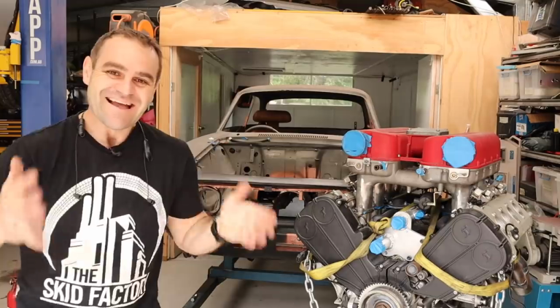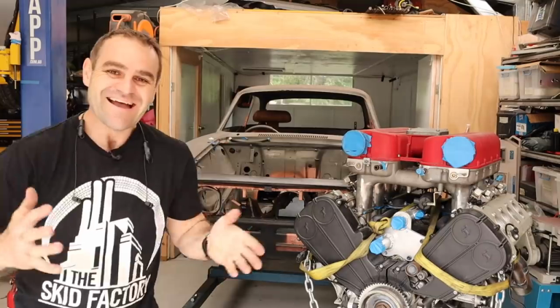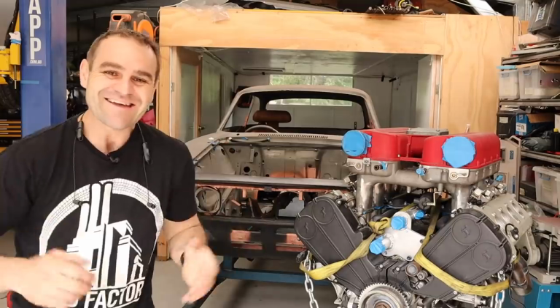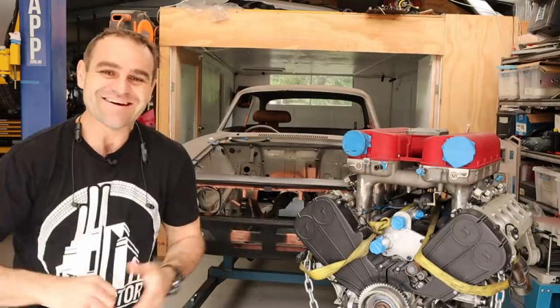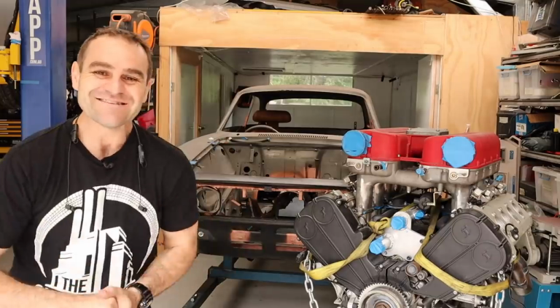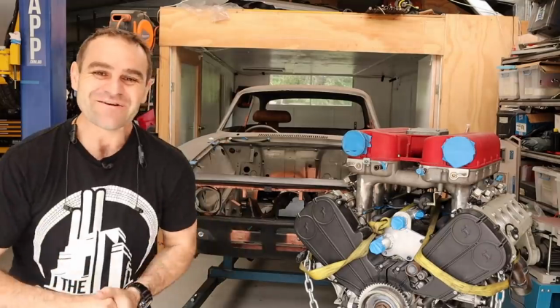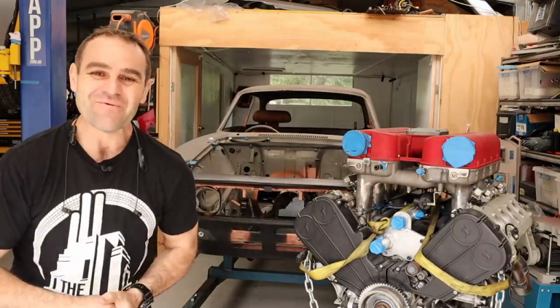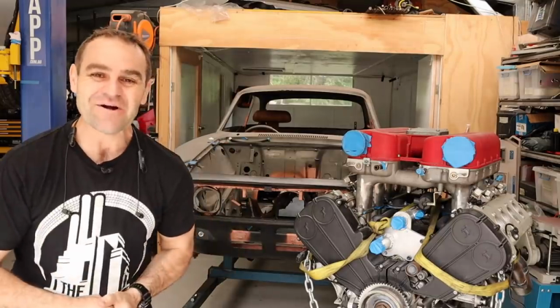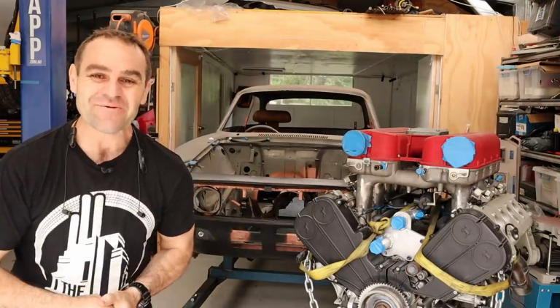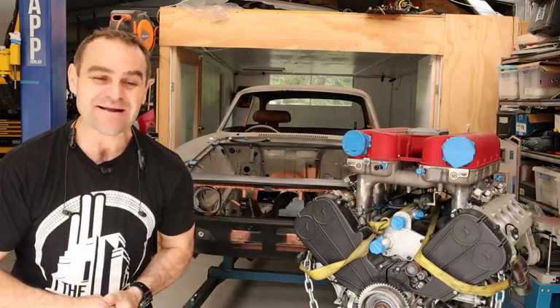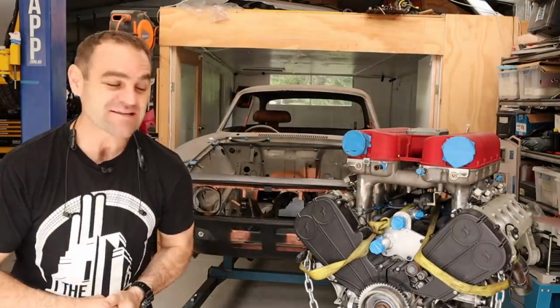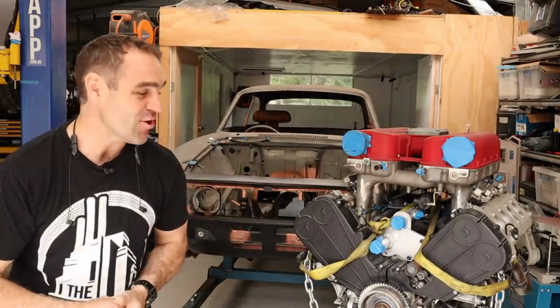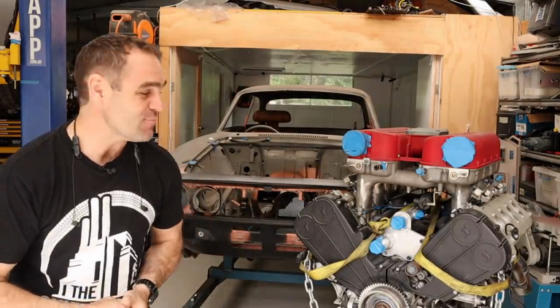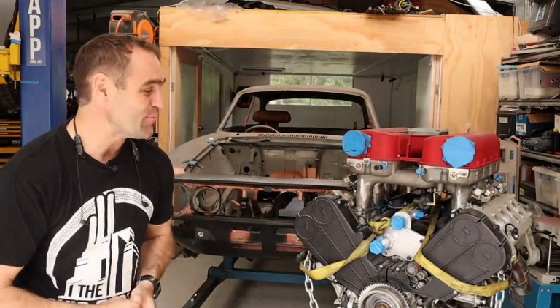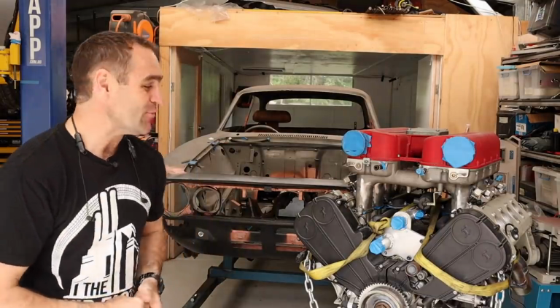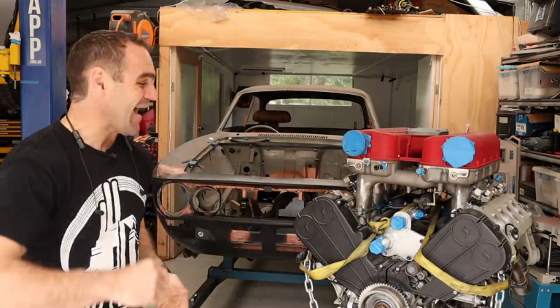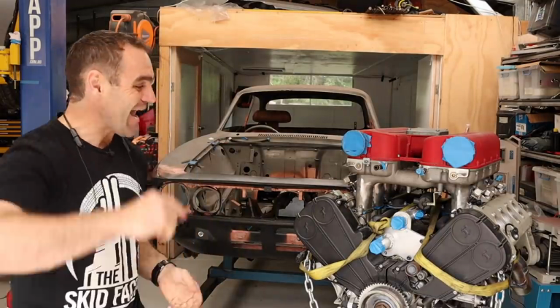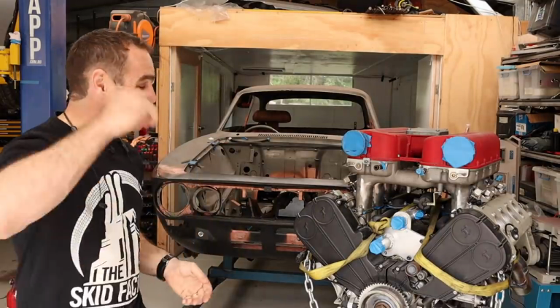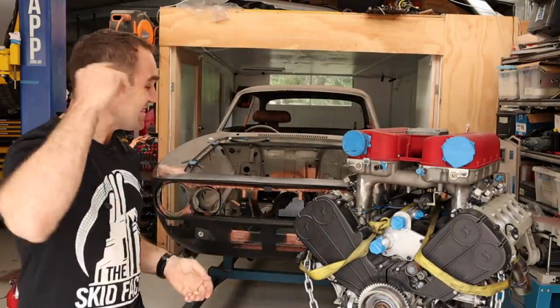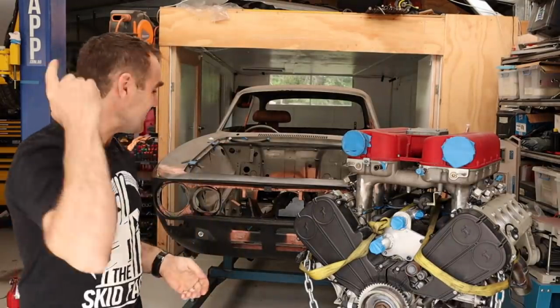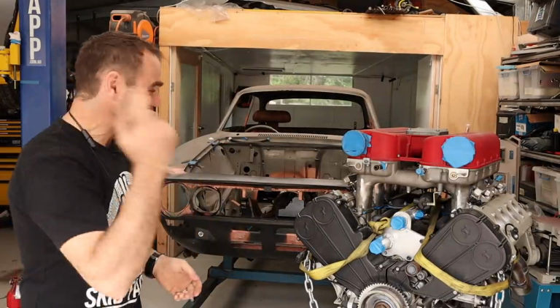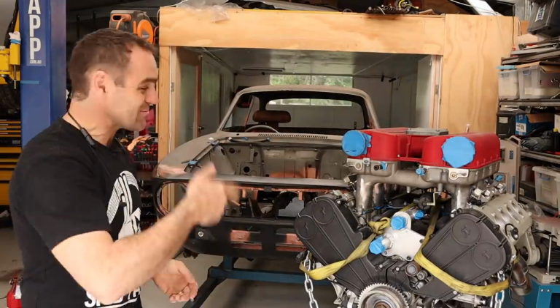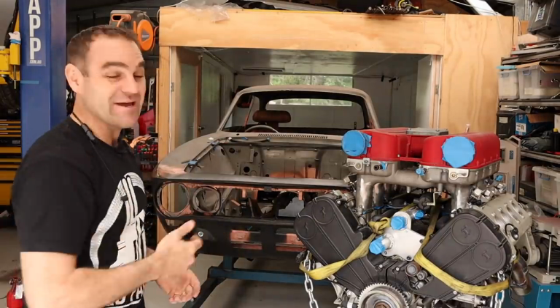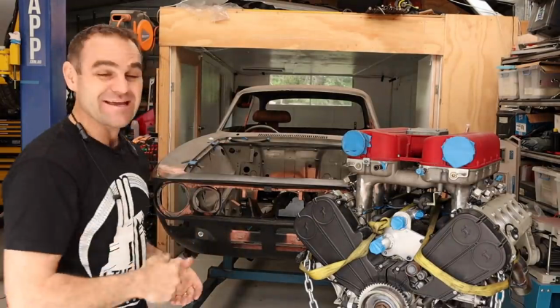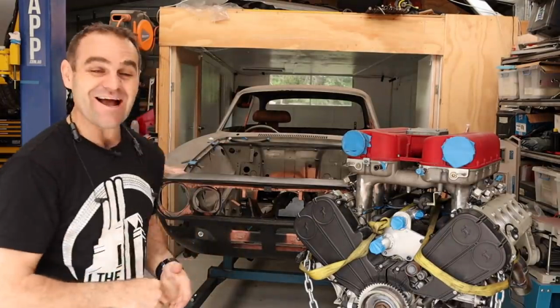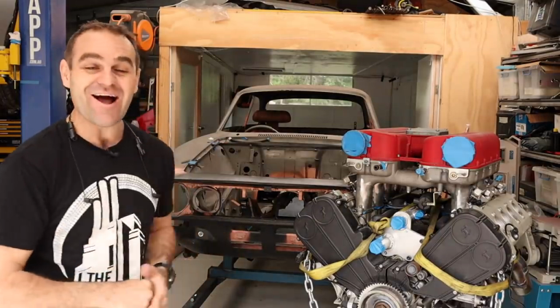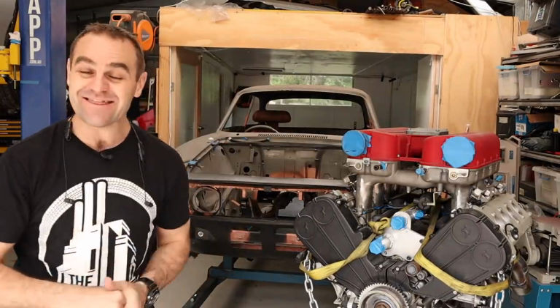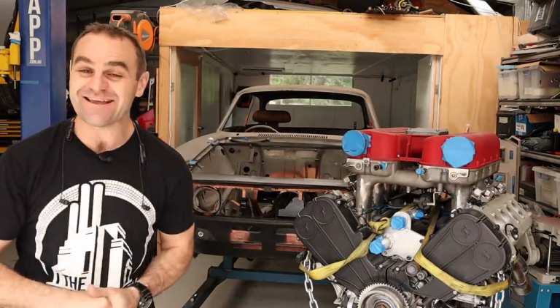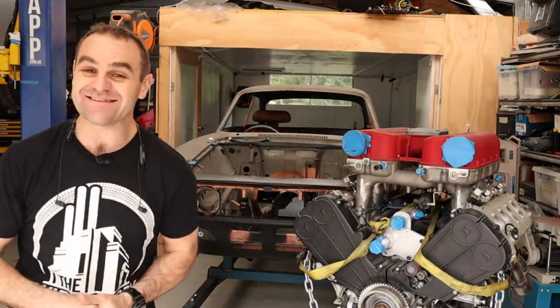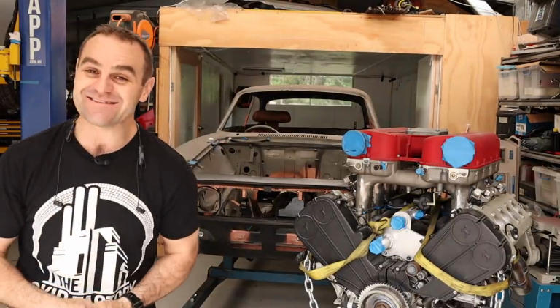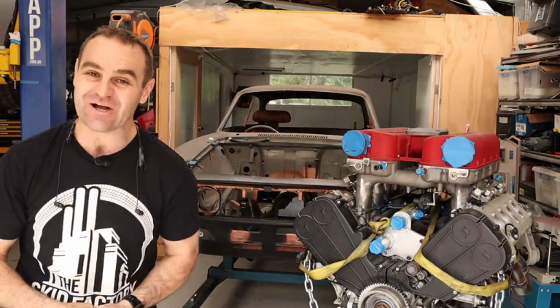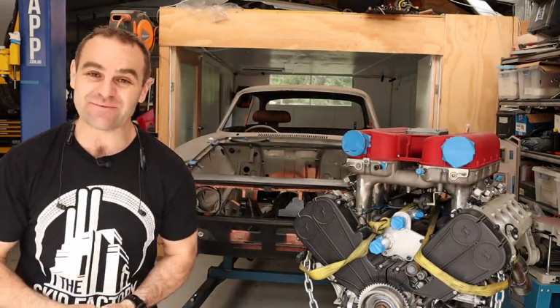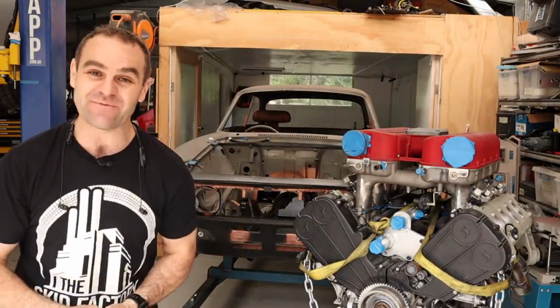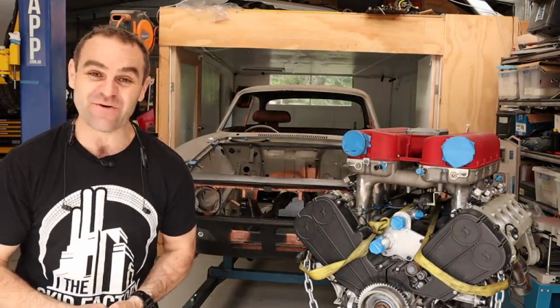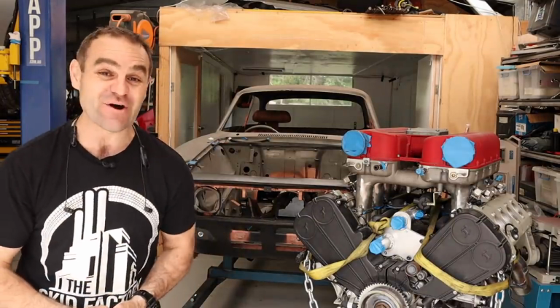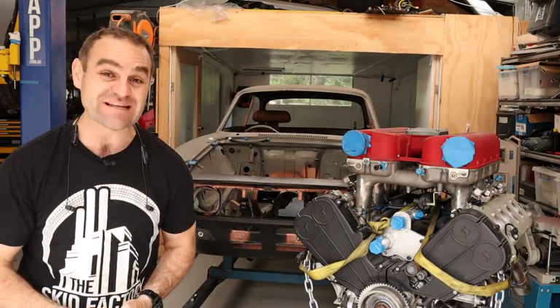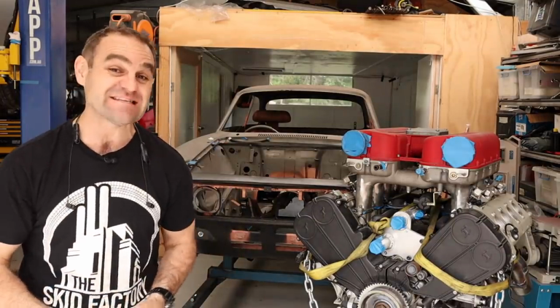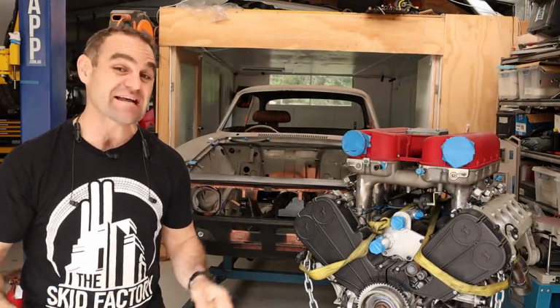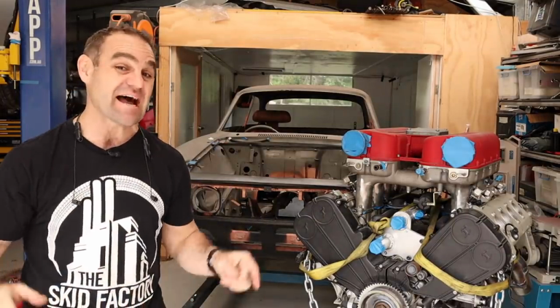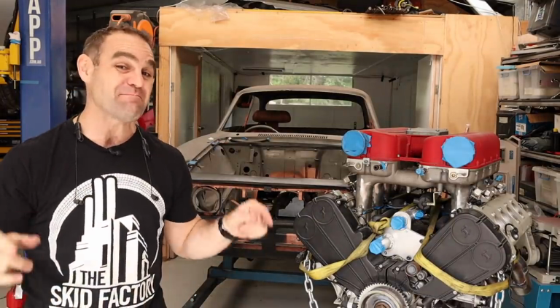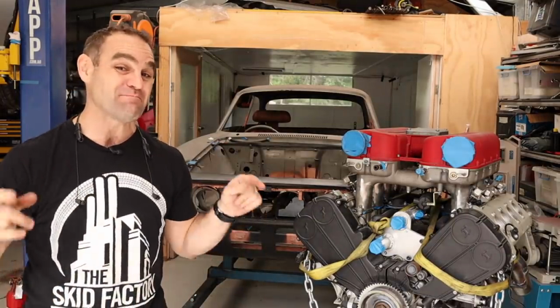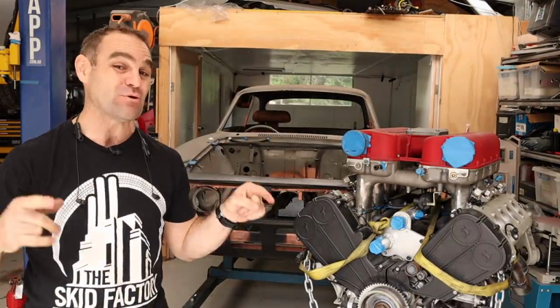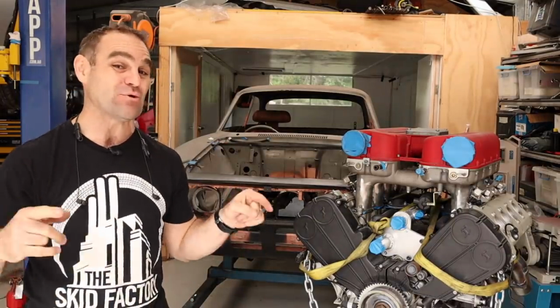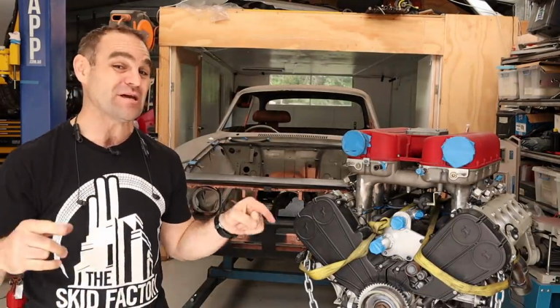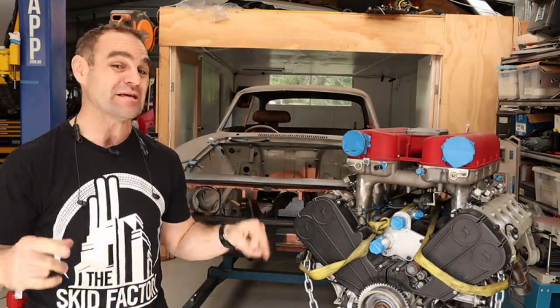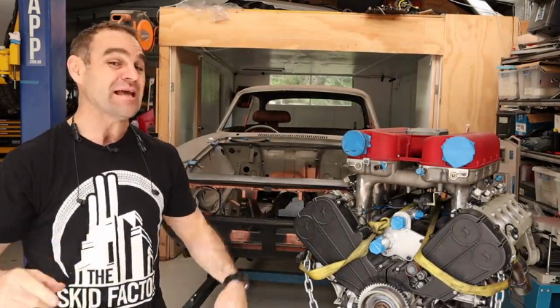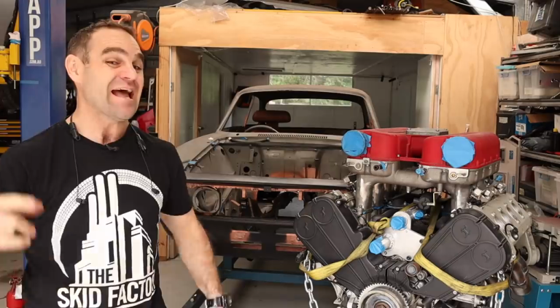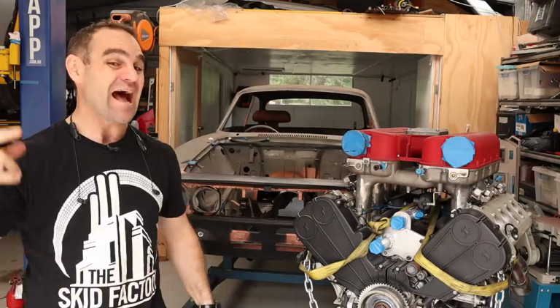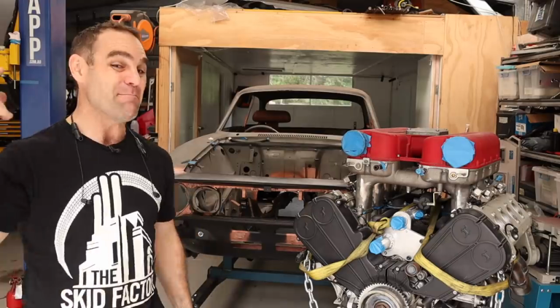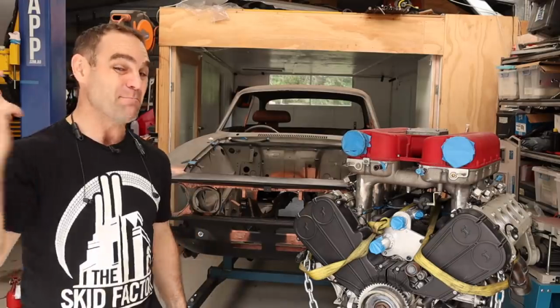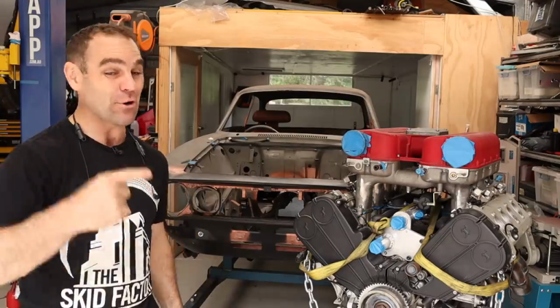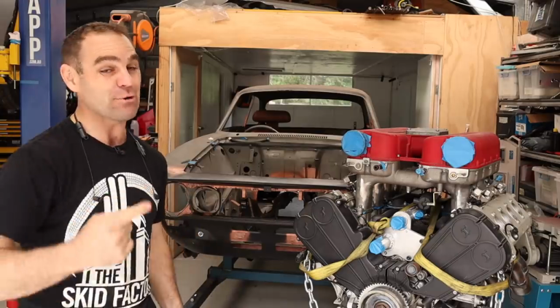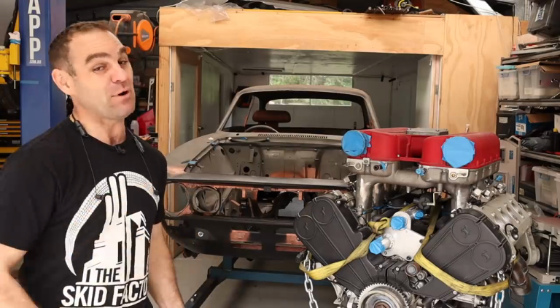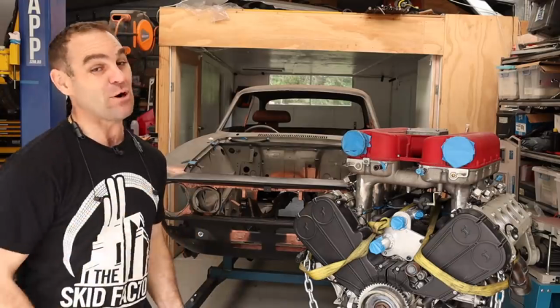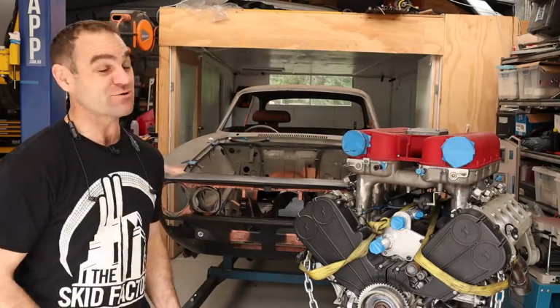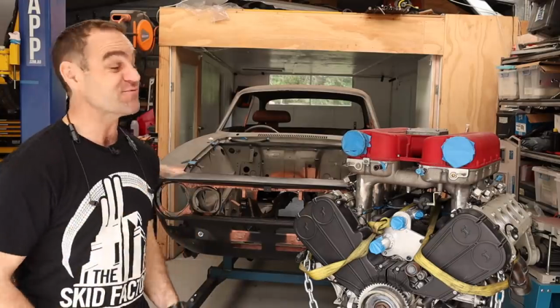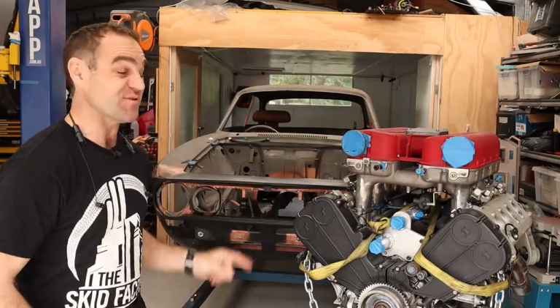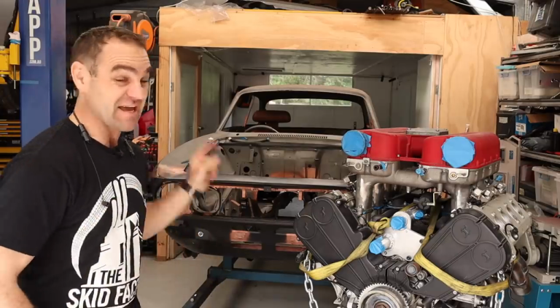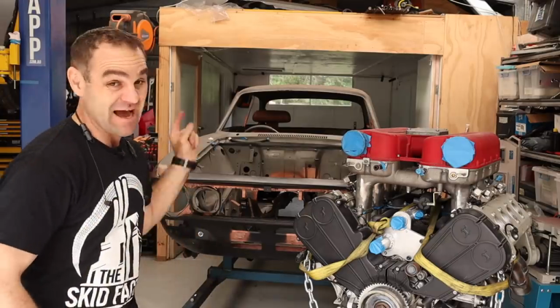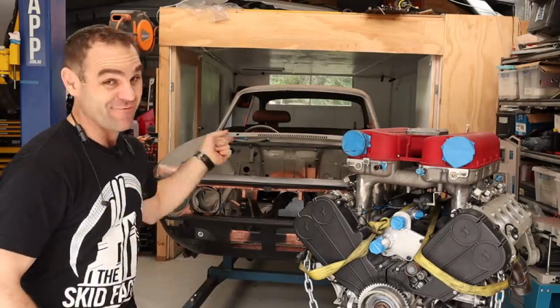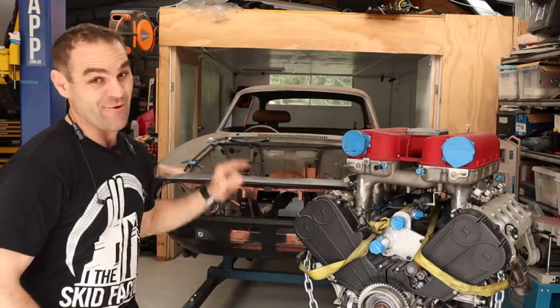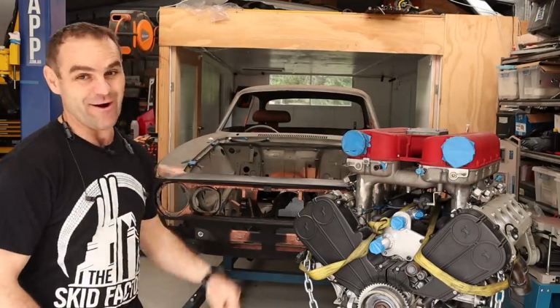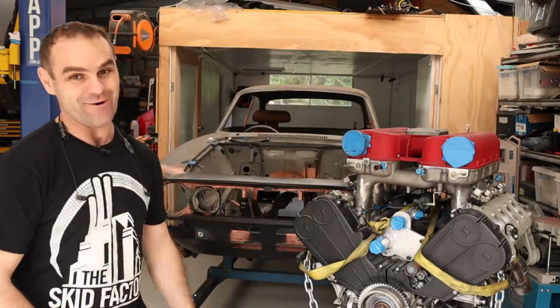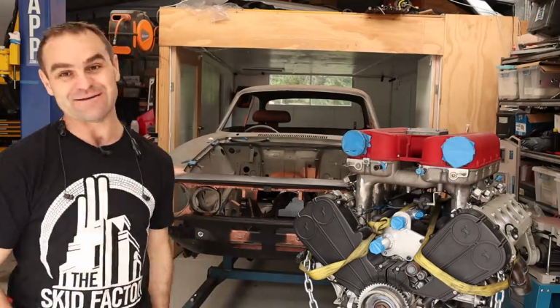Hey guys, welcome back to Home Built, and this week I think it's time to finally start building a bonnet bulge for the Alferrari.